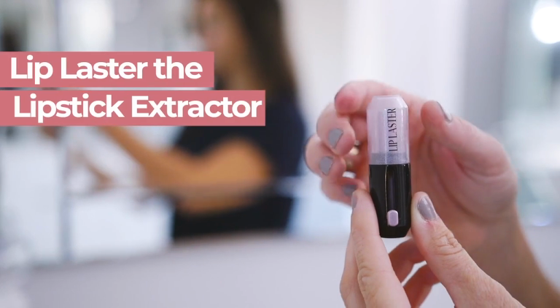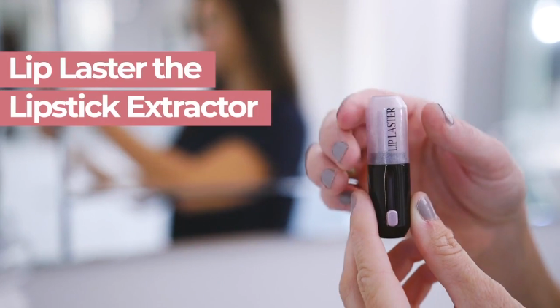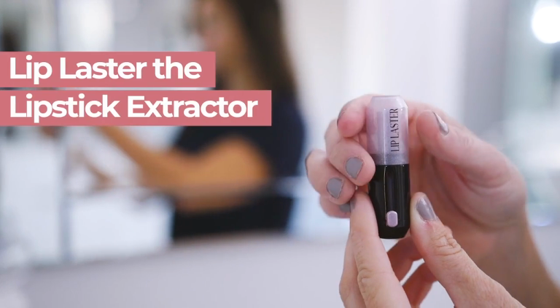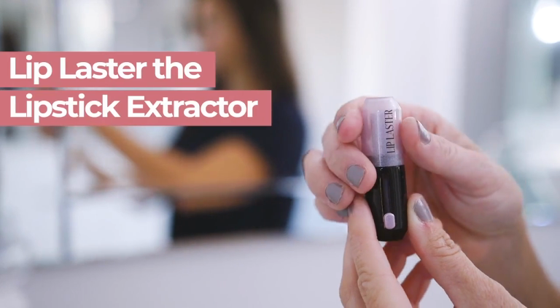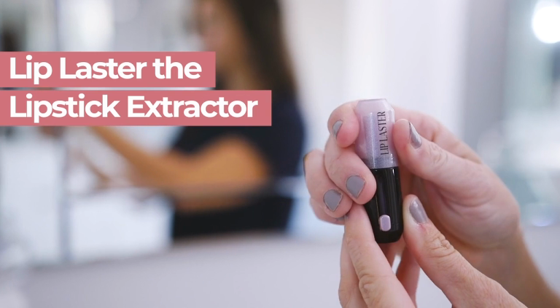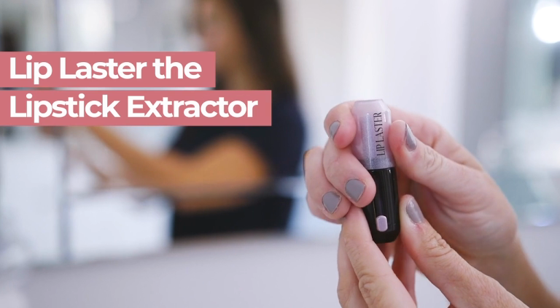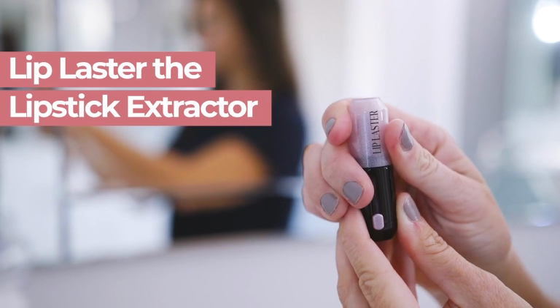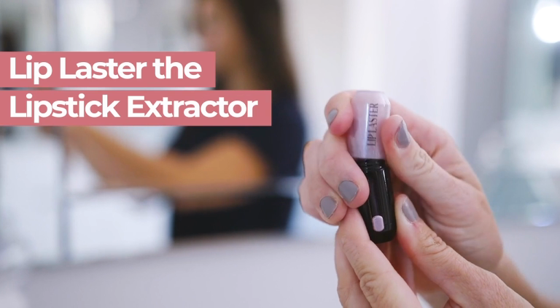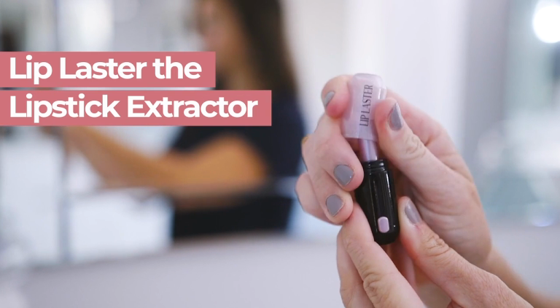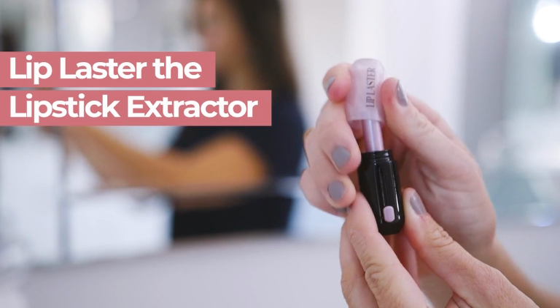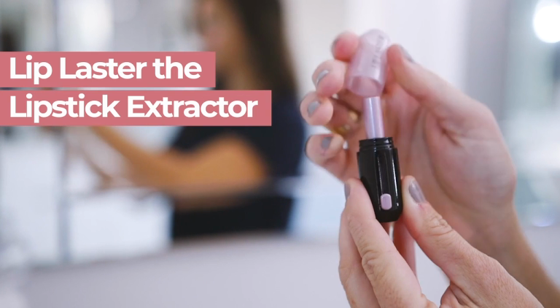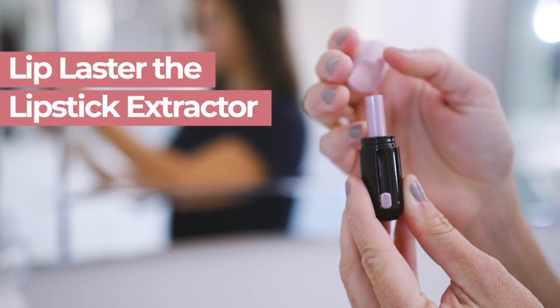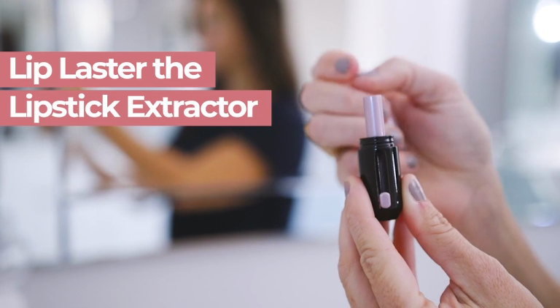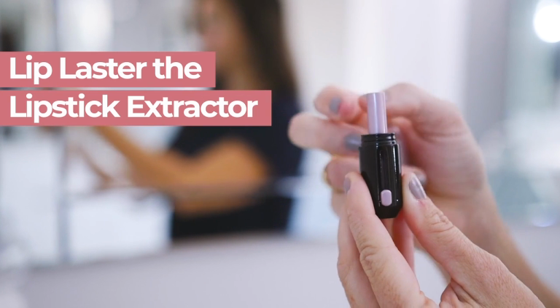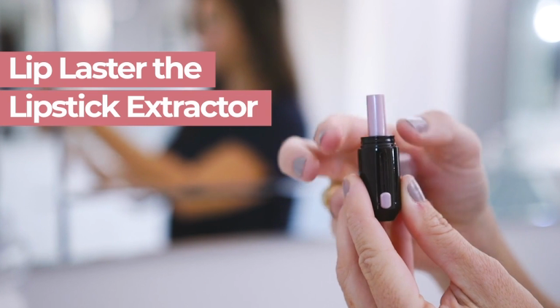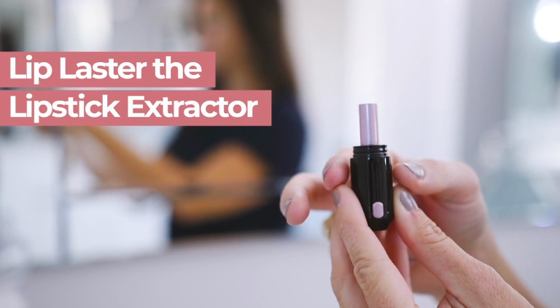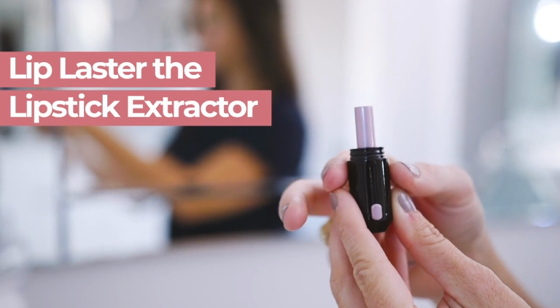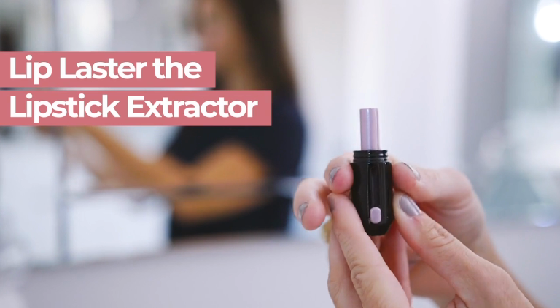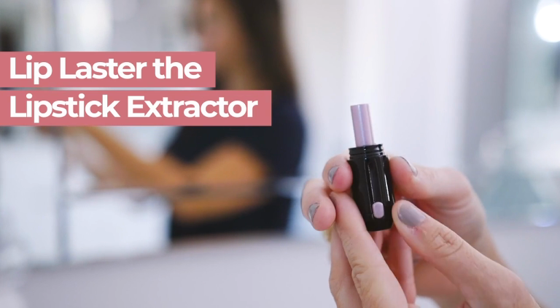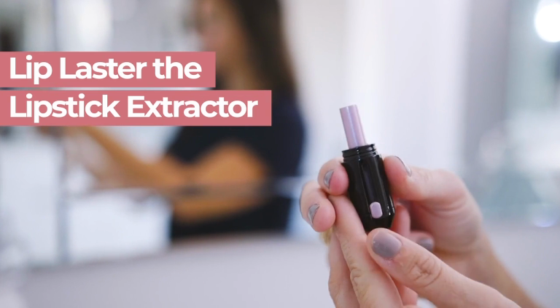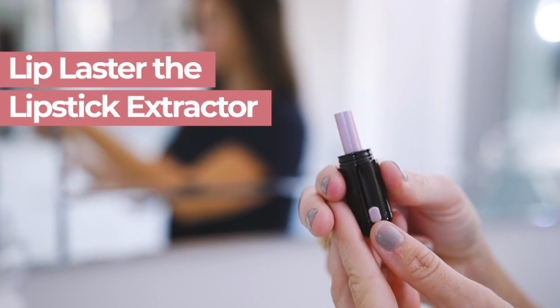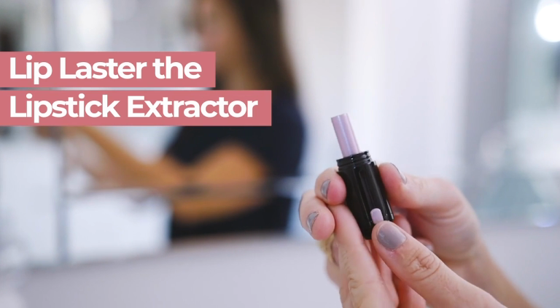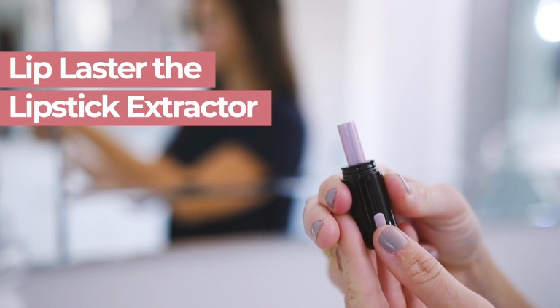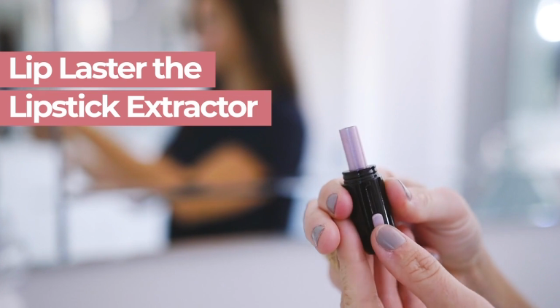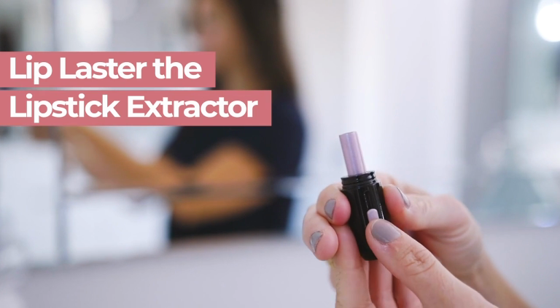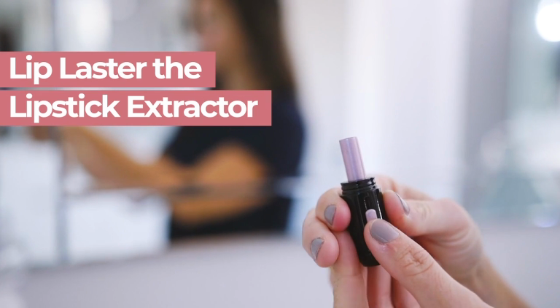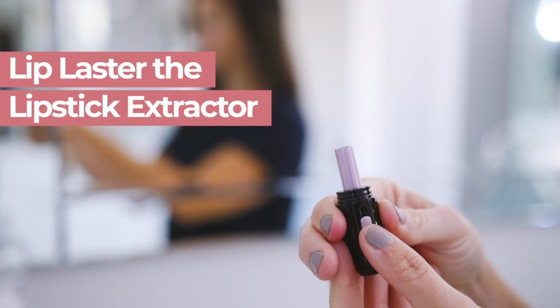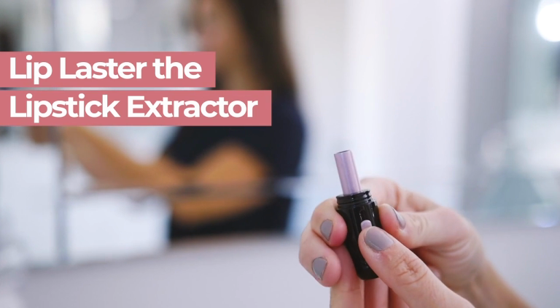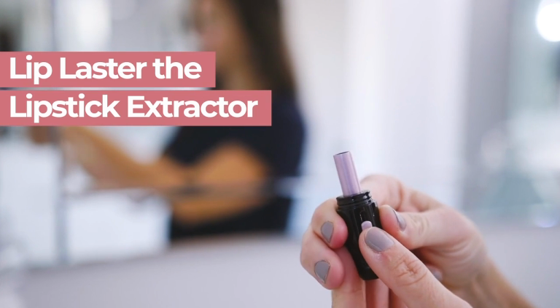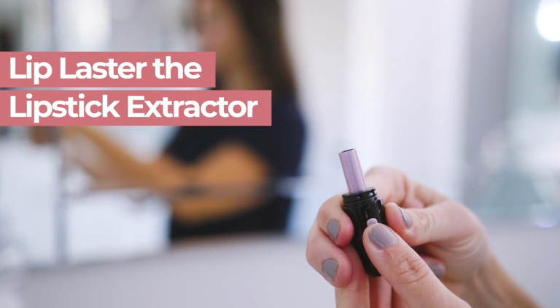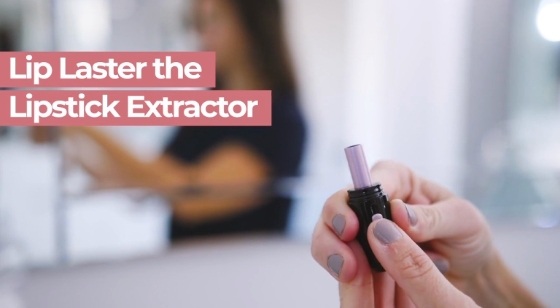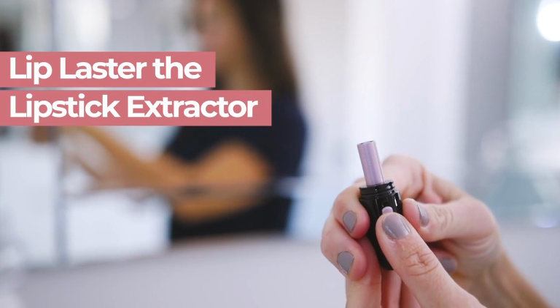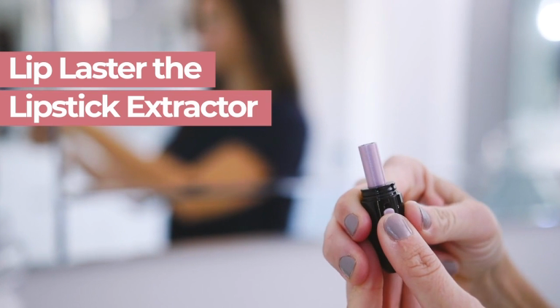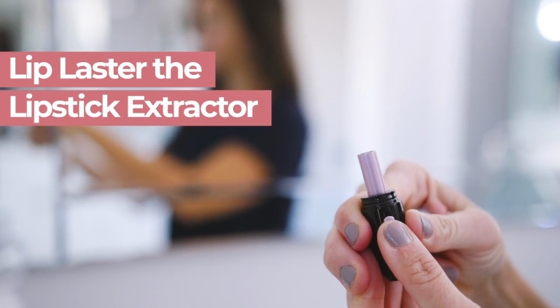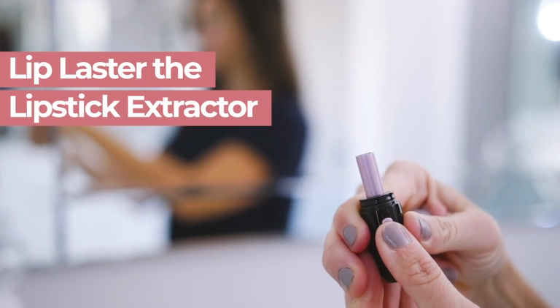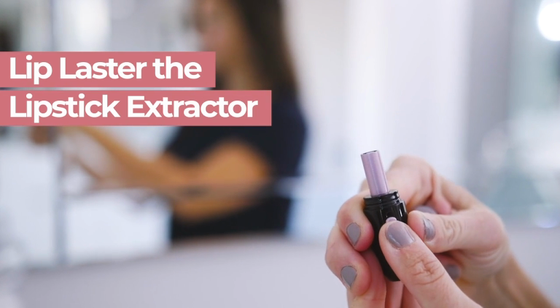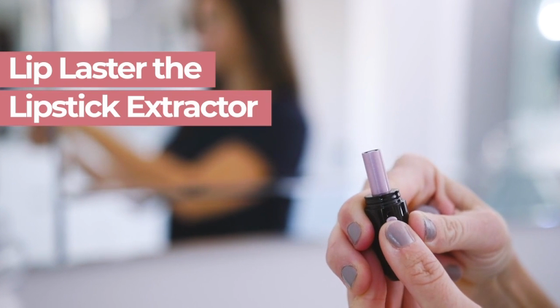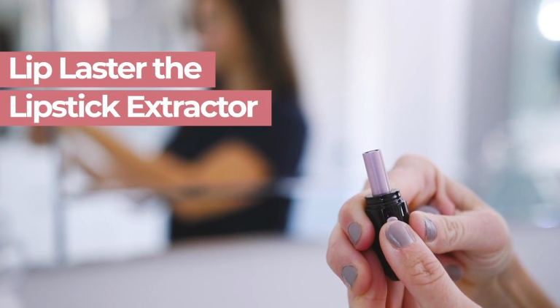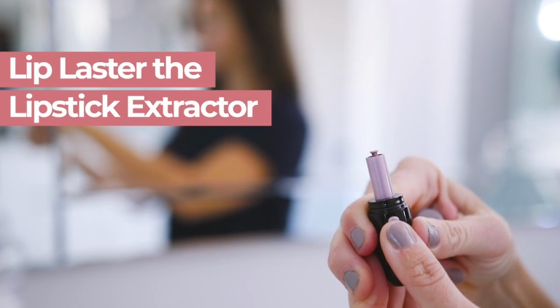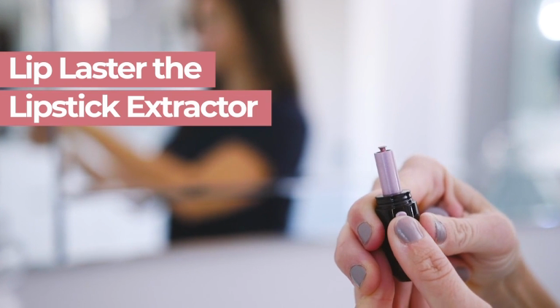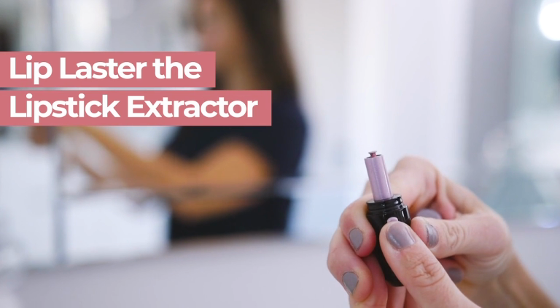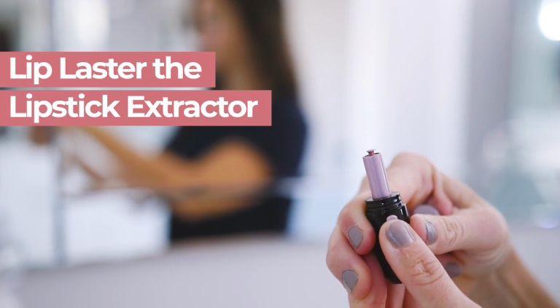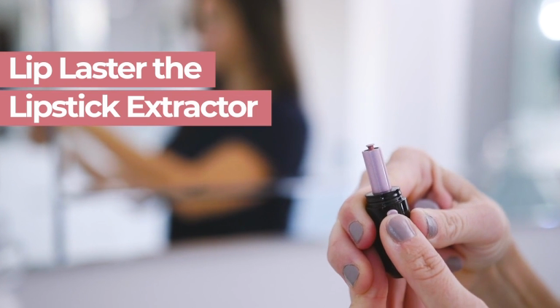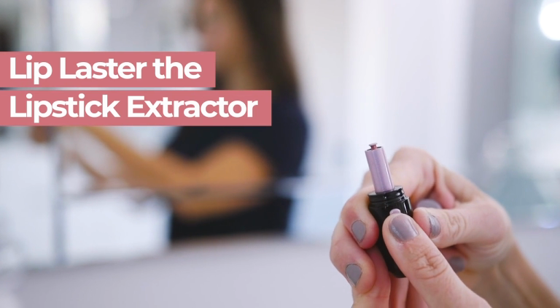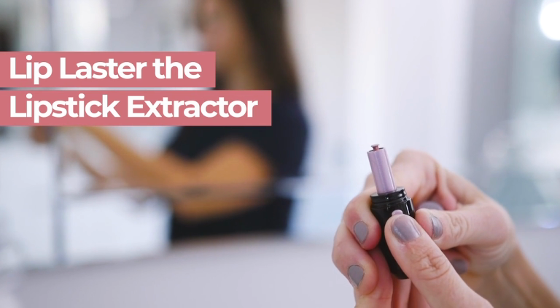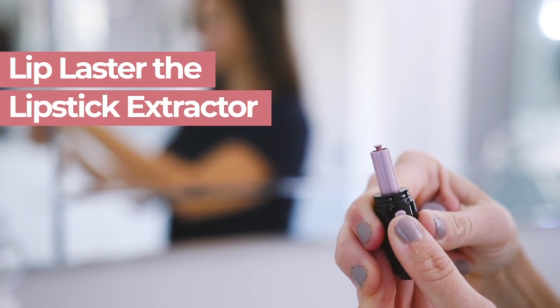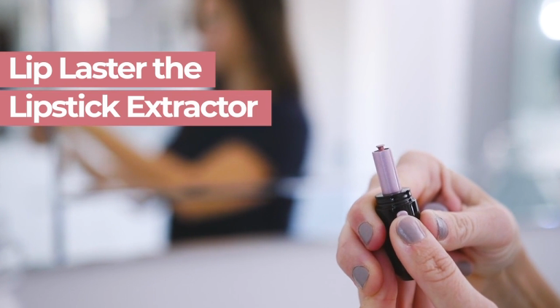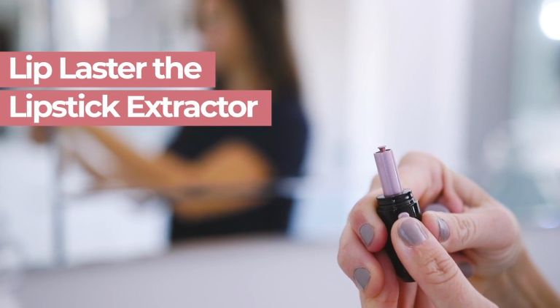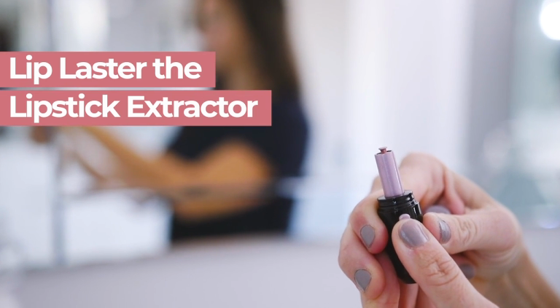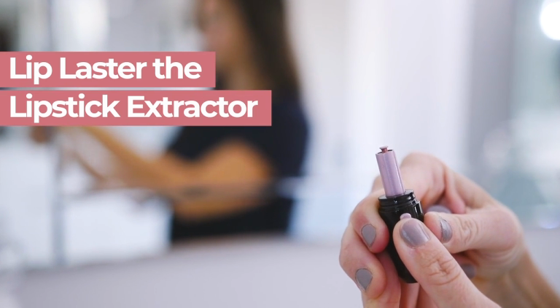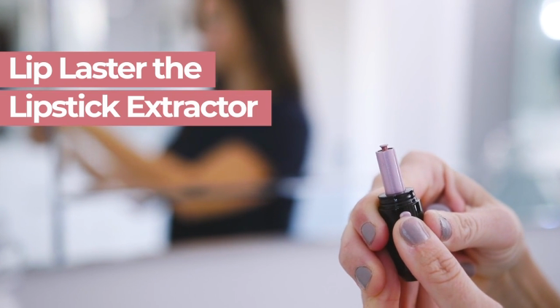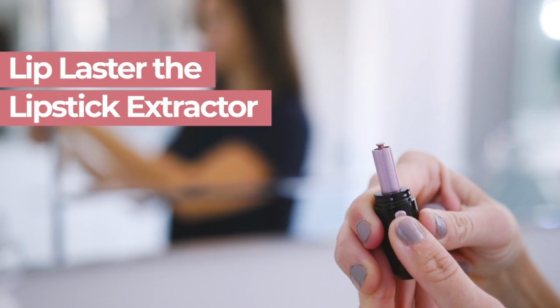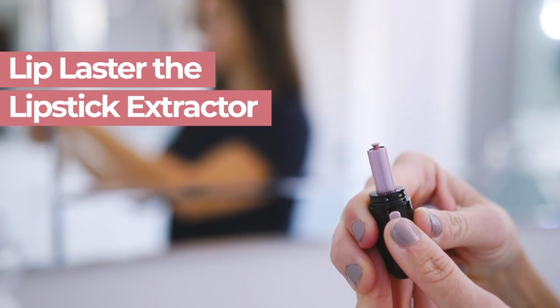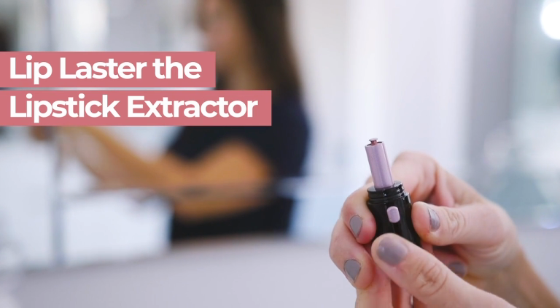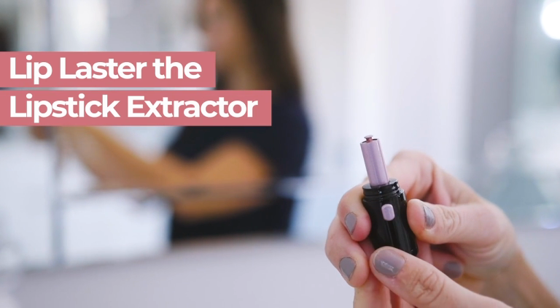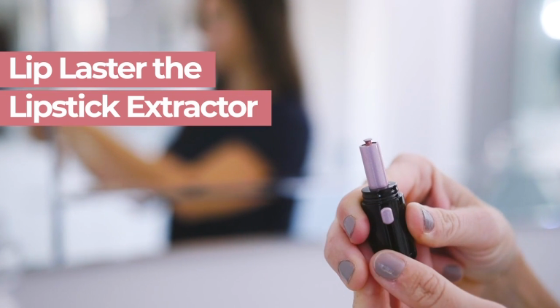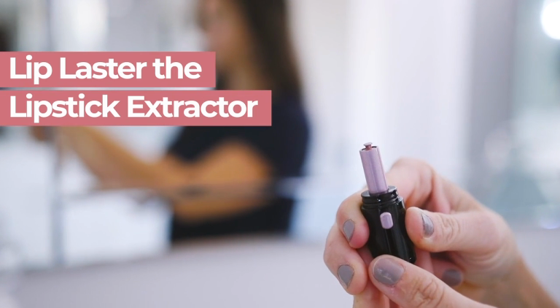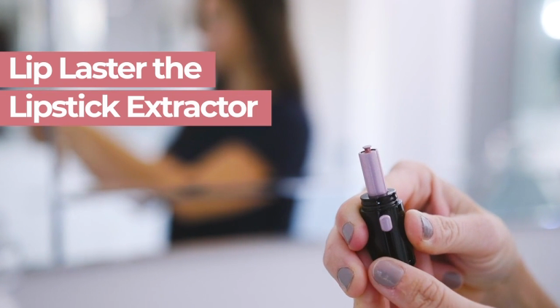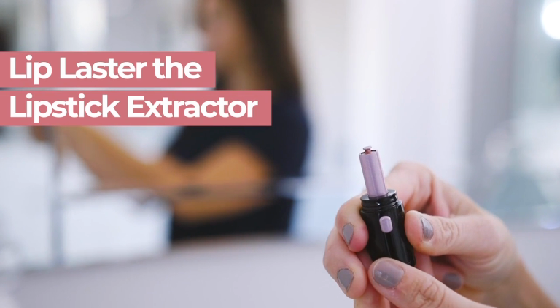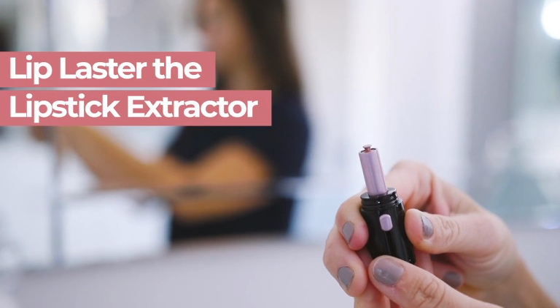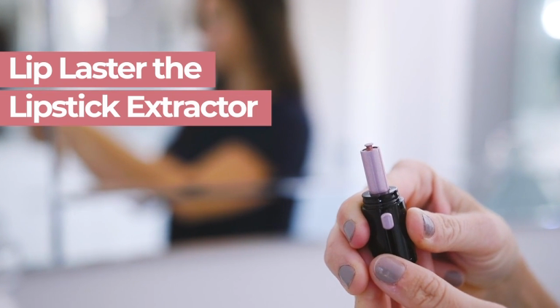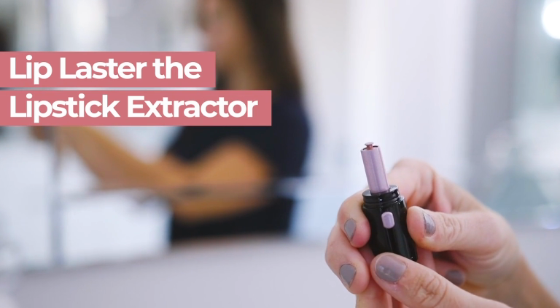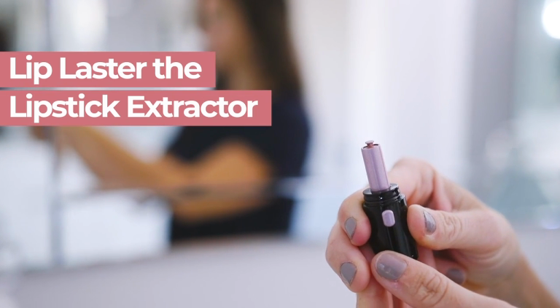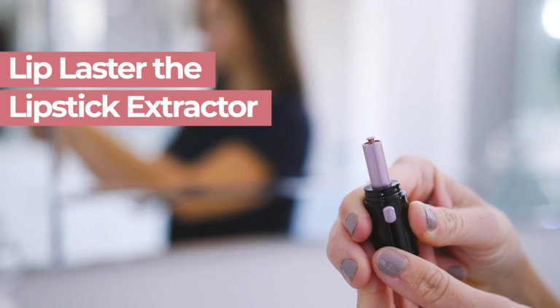Introducing Lip Blaster, the lipstick extractor that helps you get the most out of your lipstick in an easy and convenient fashion.